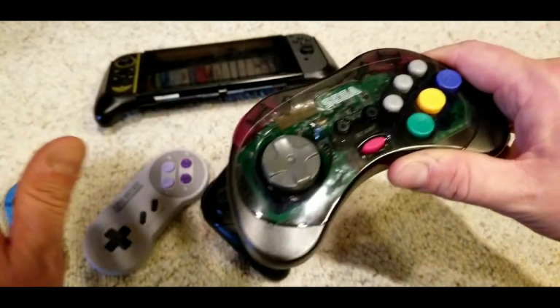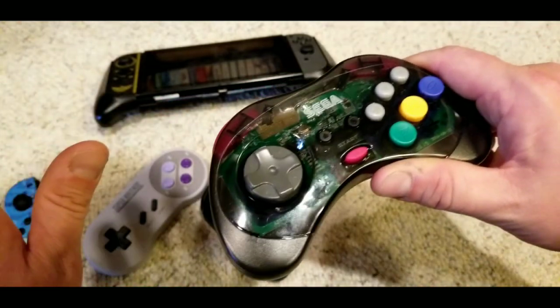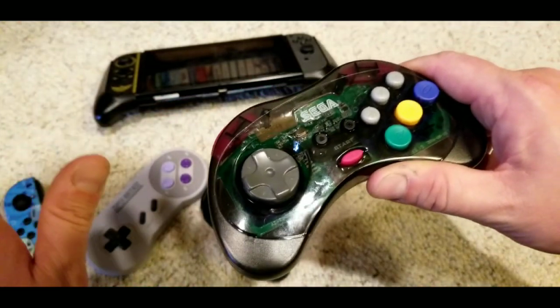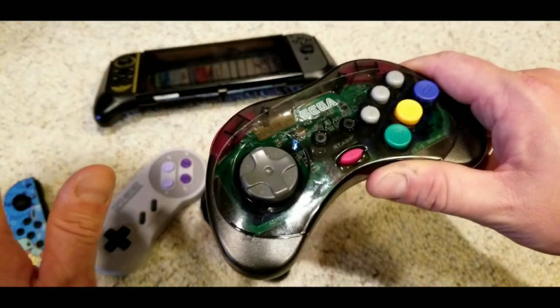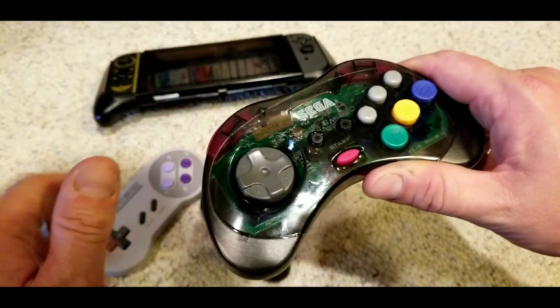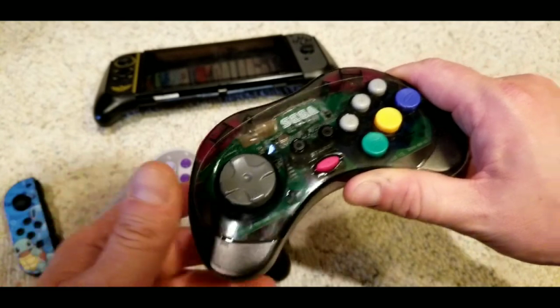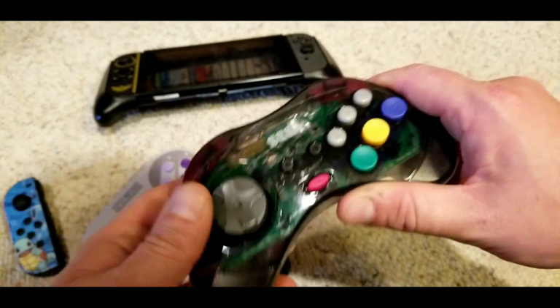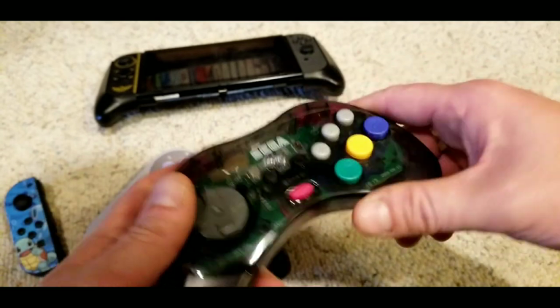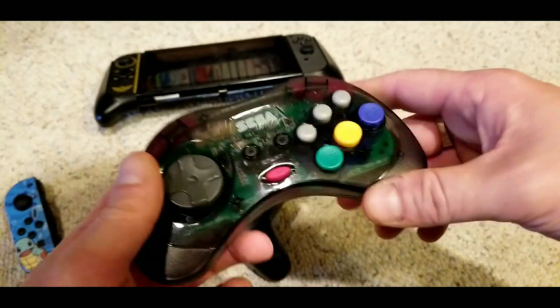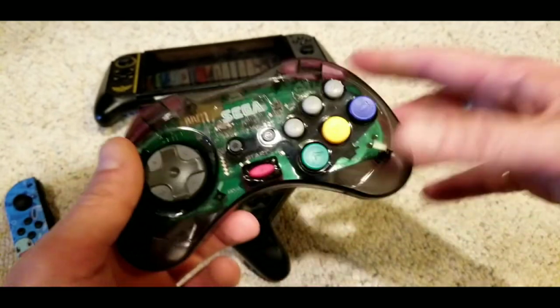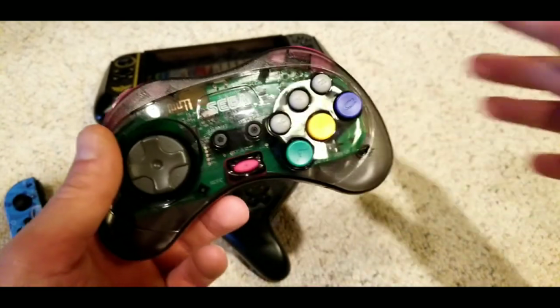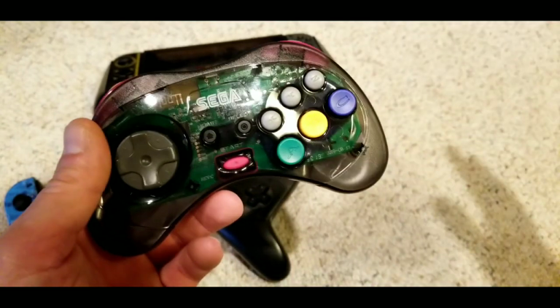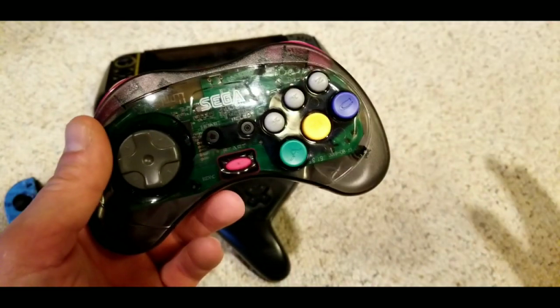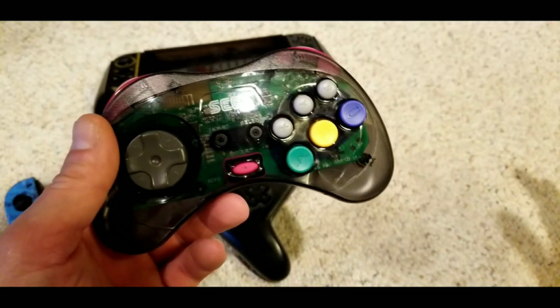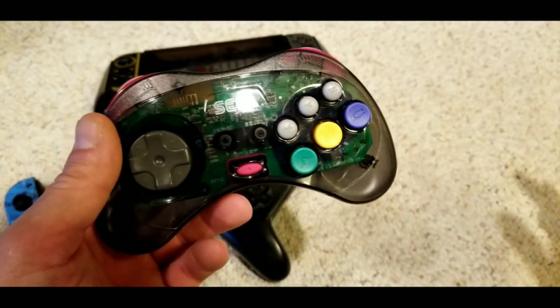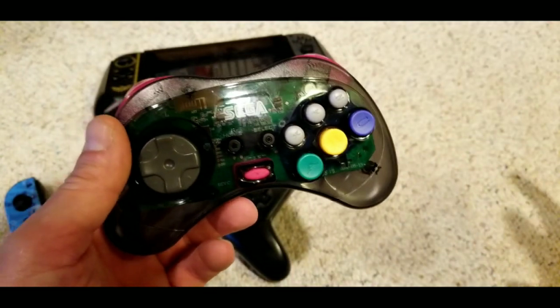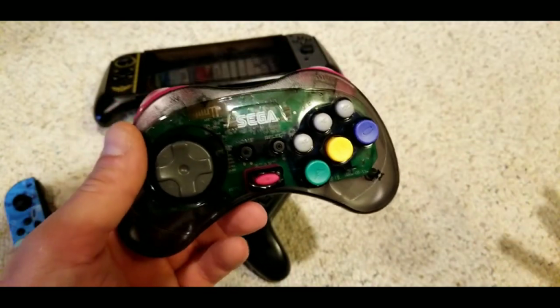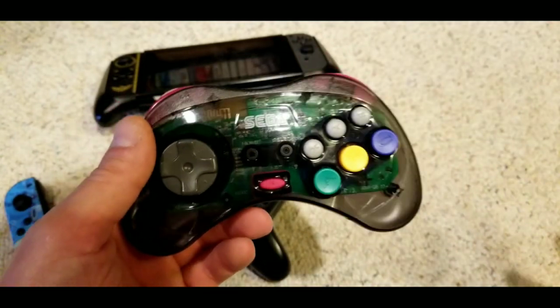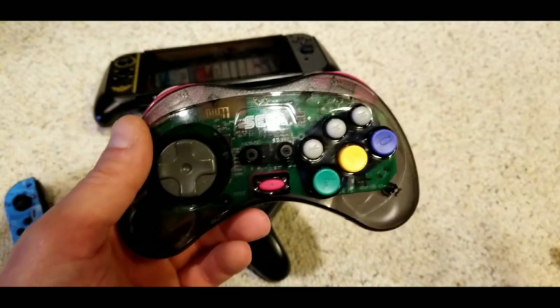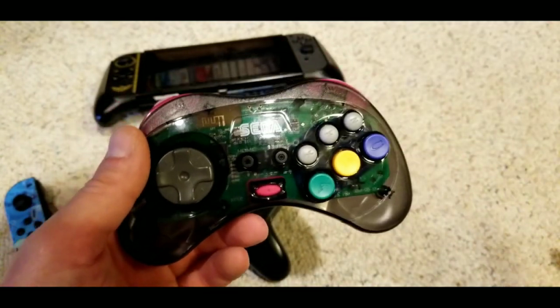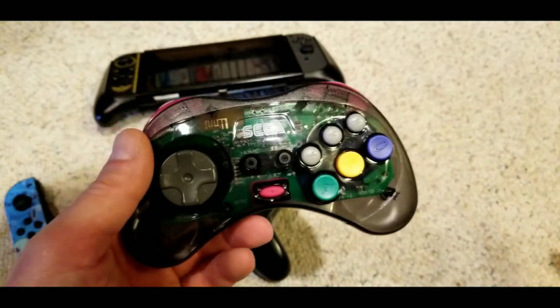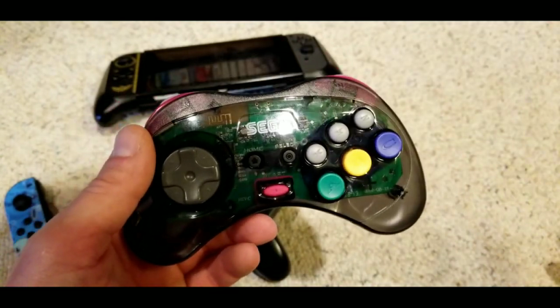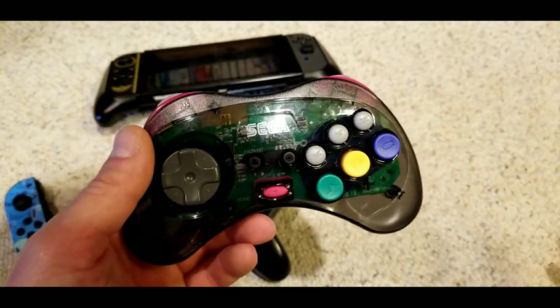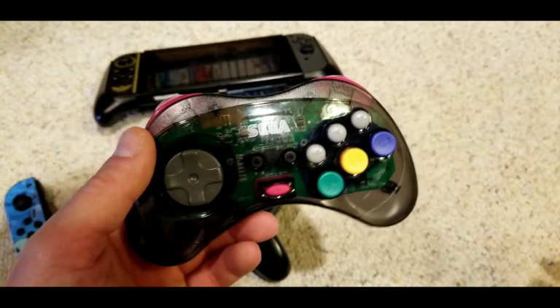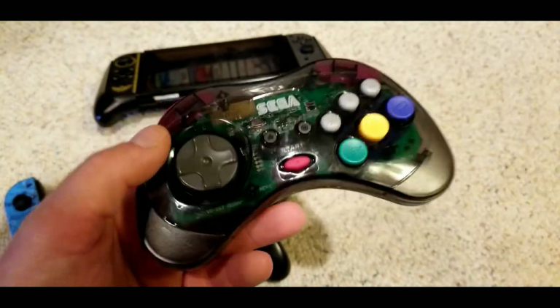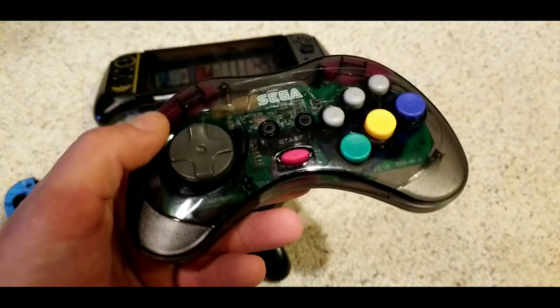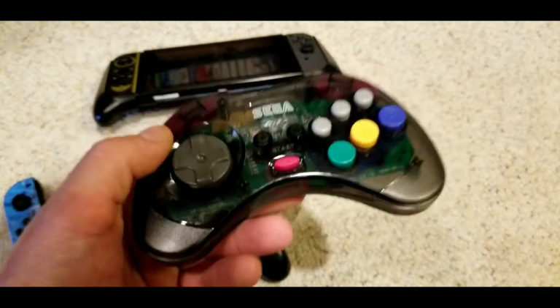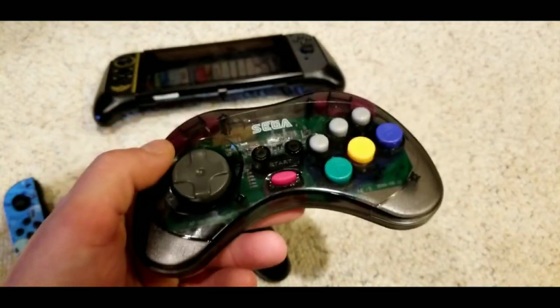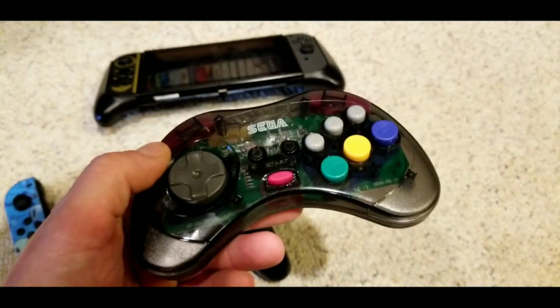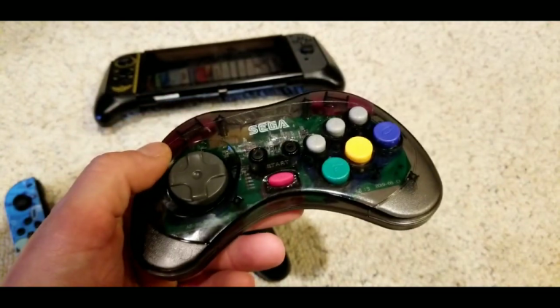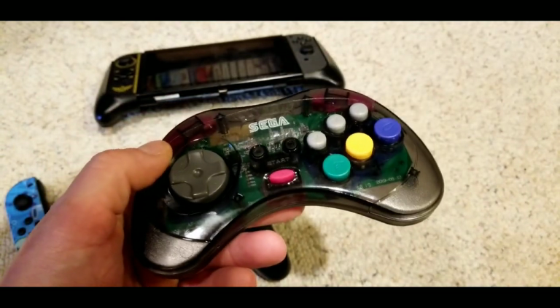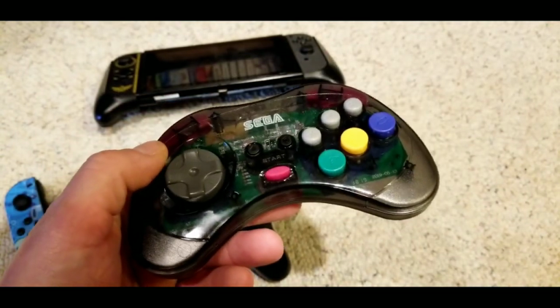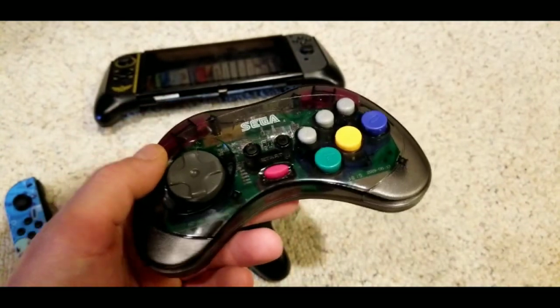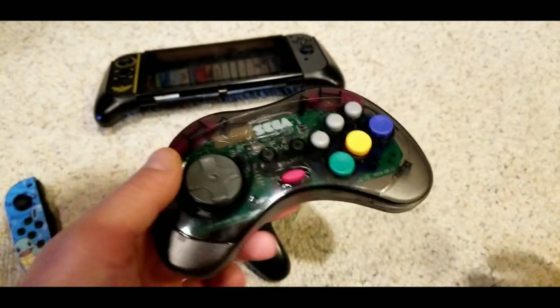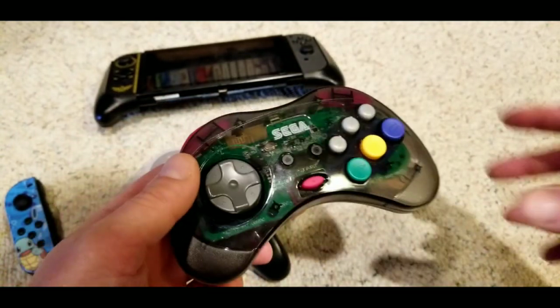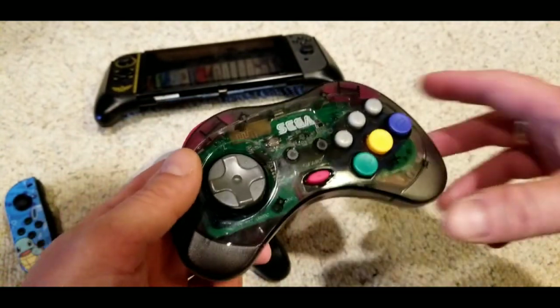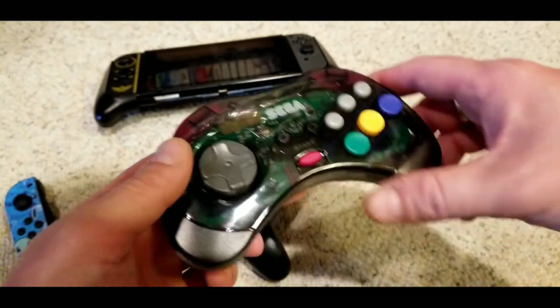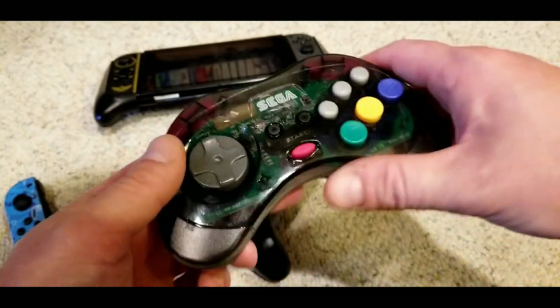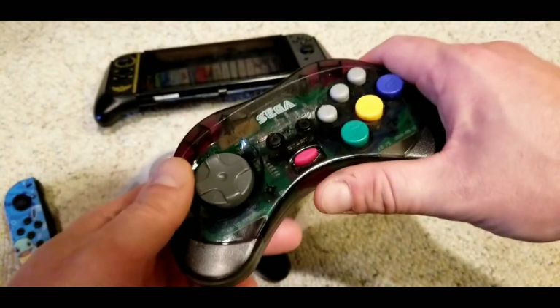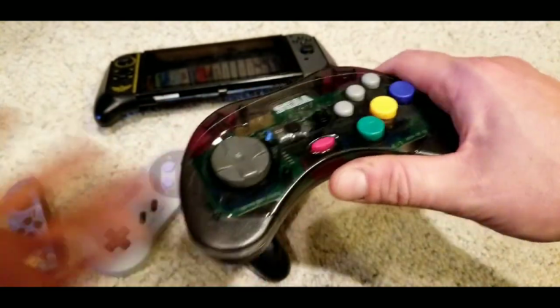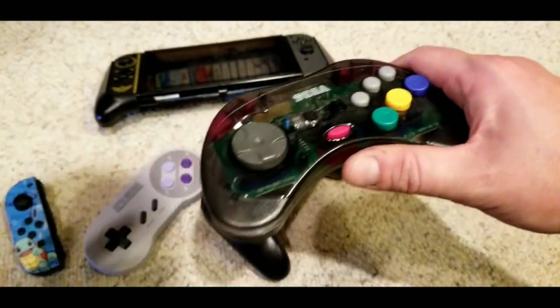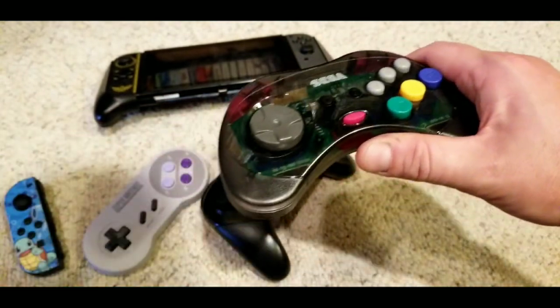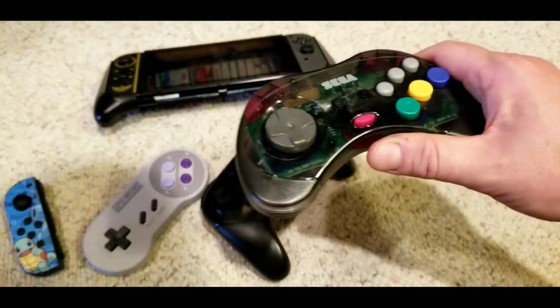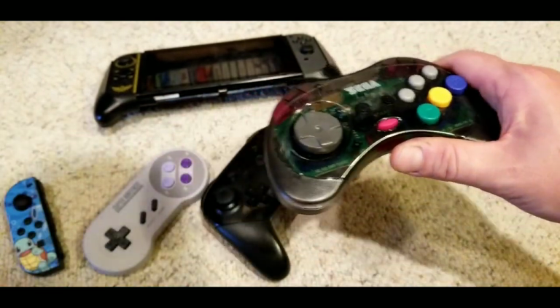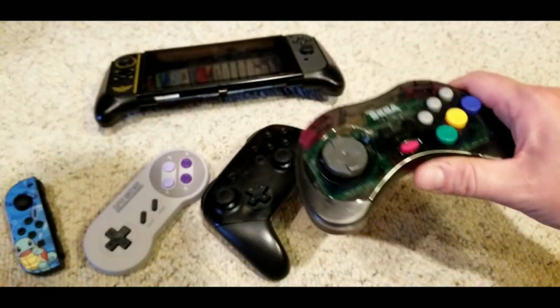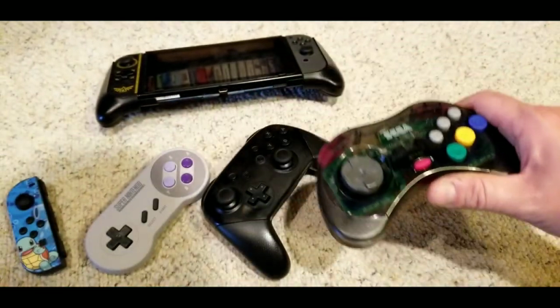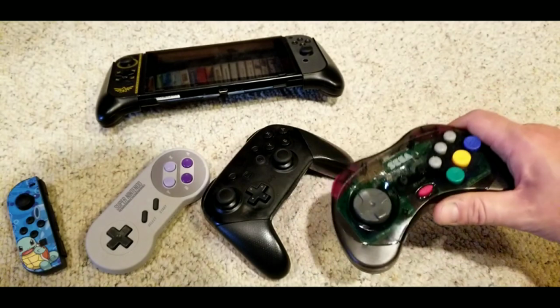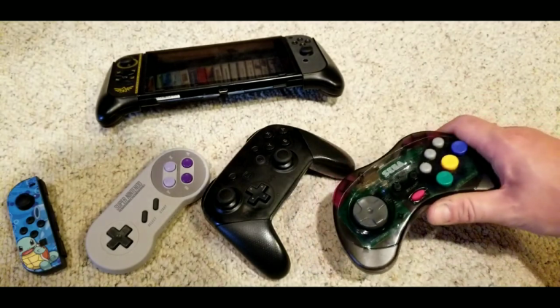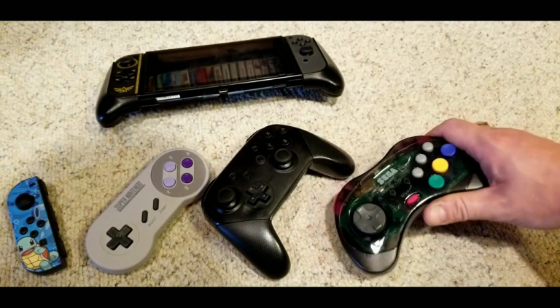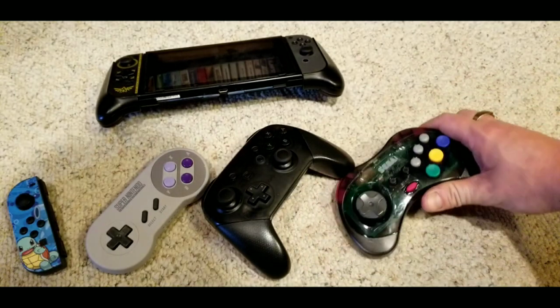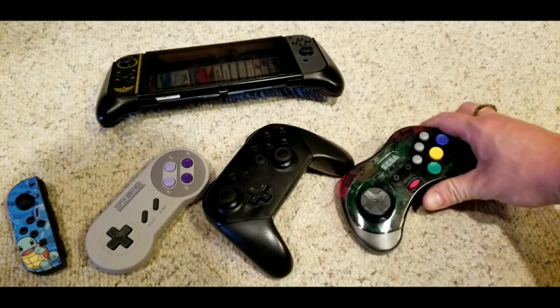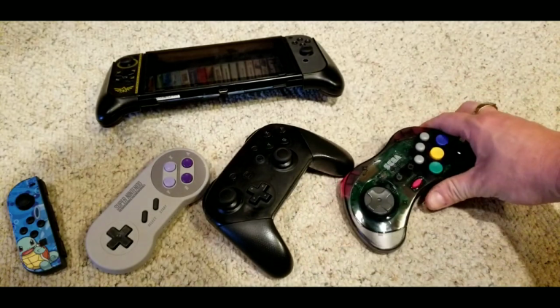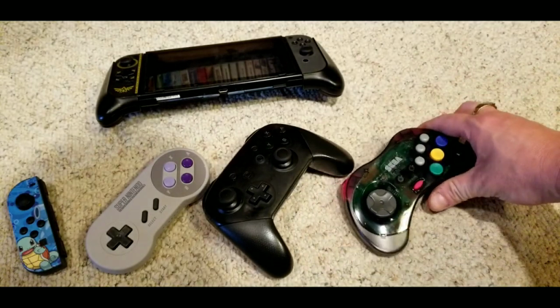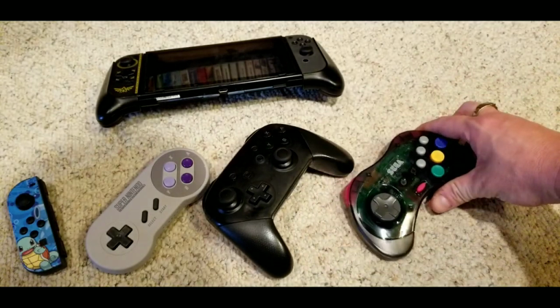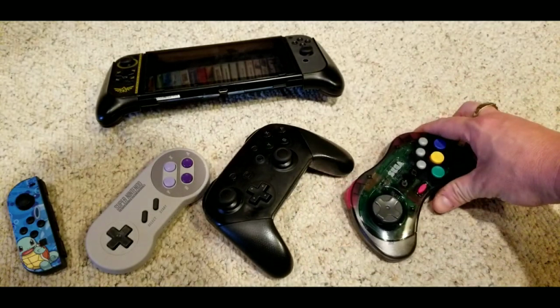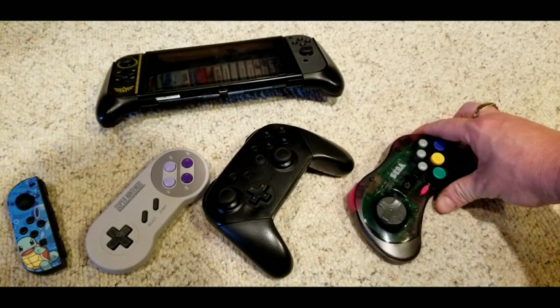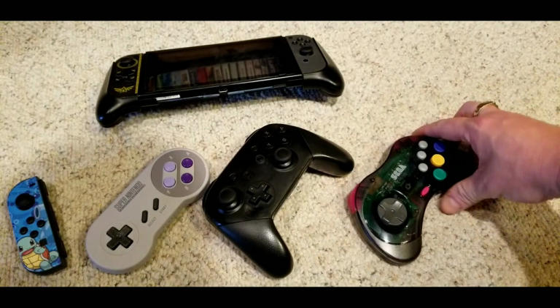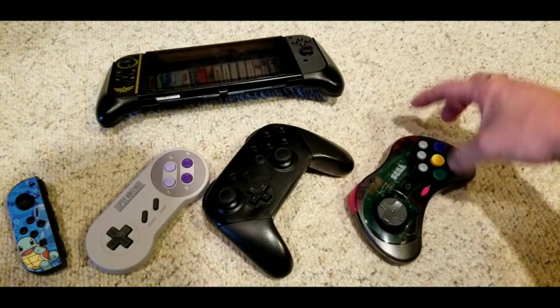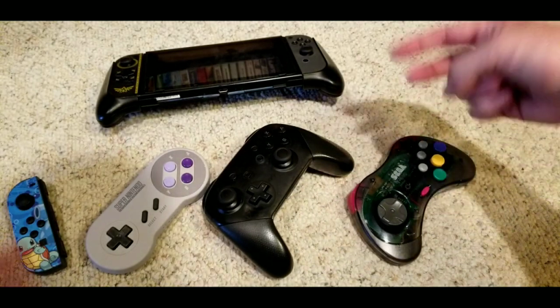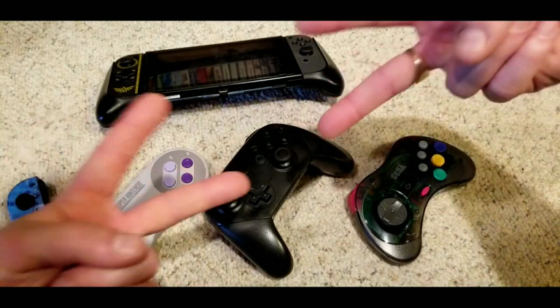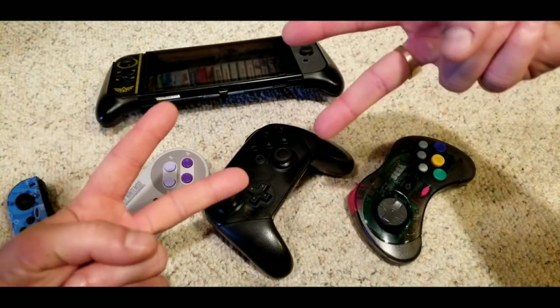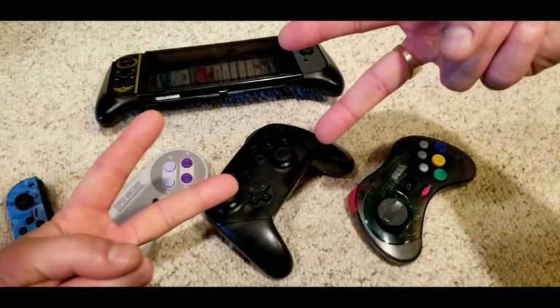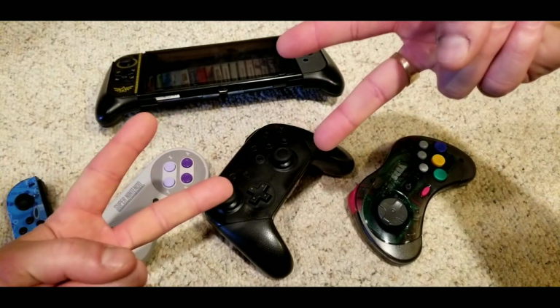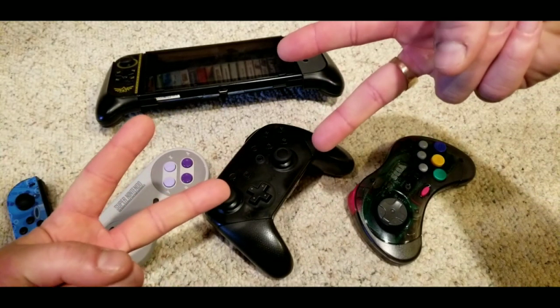For every other shooter, like imagine playing the Panzer Dragoon remake with this controller. Anyway, just wanted to go over that real quick. Until next time — peace.